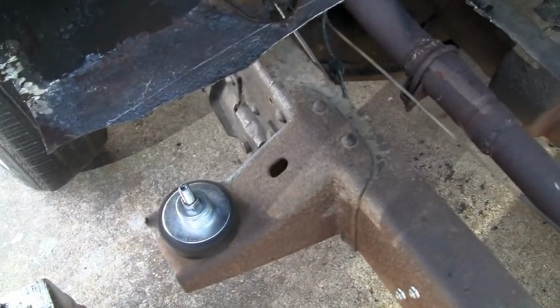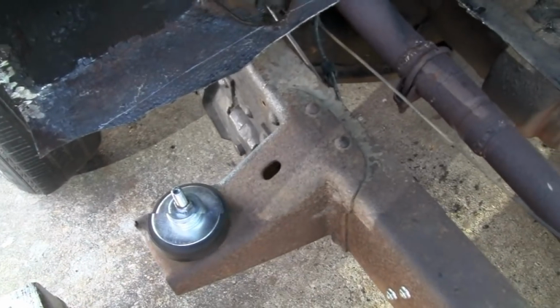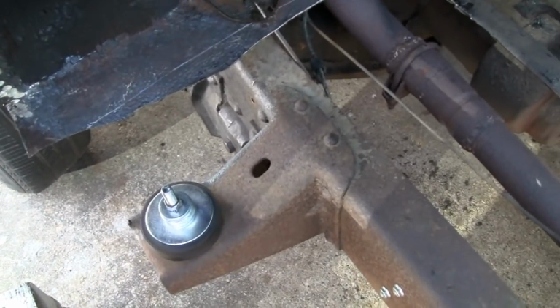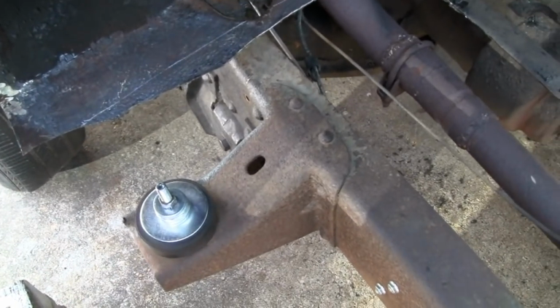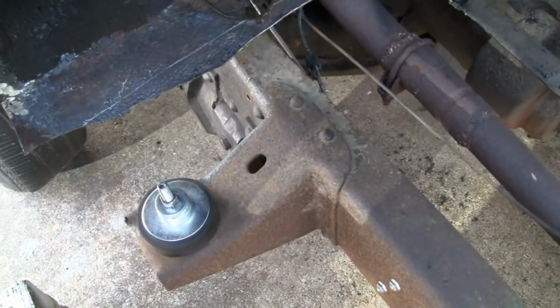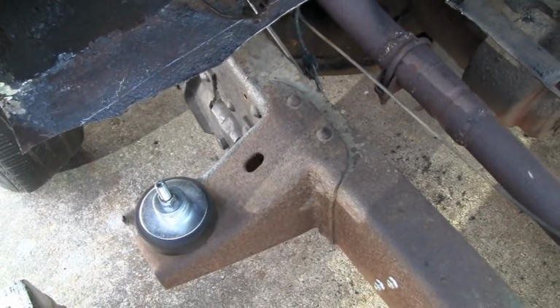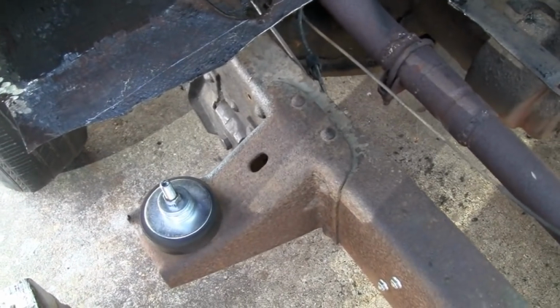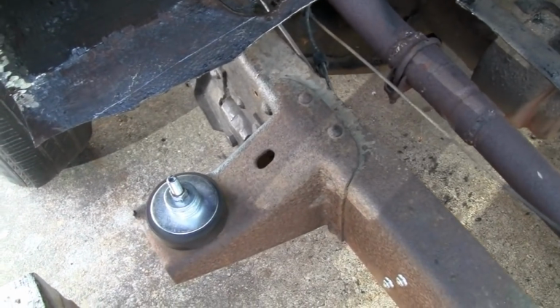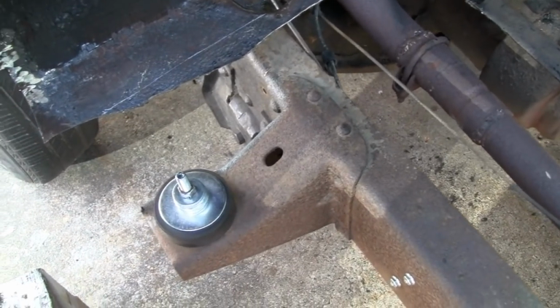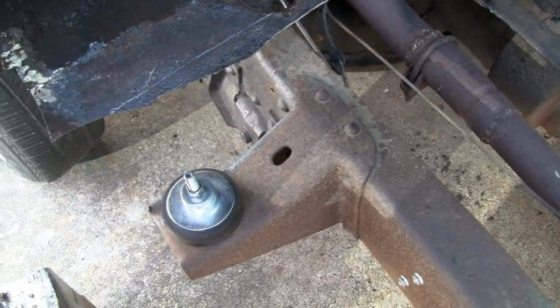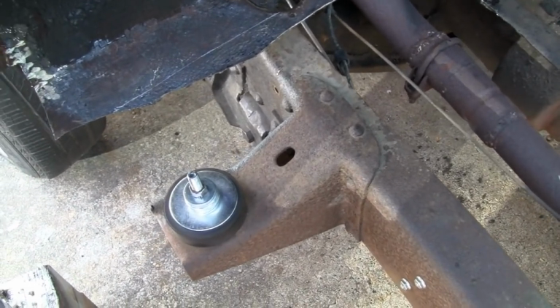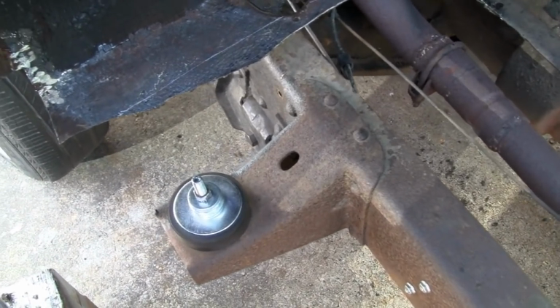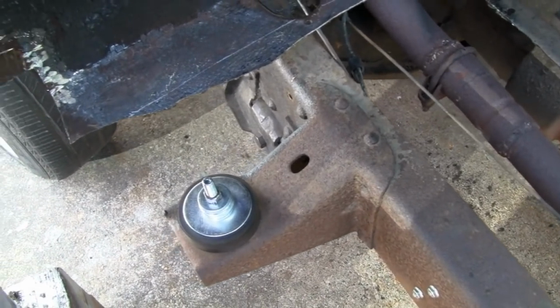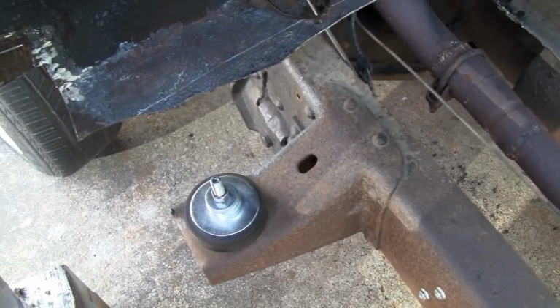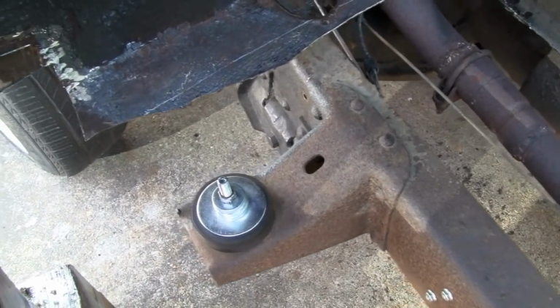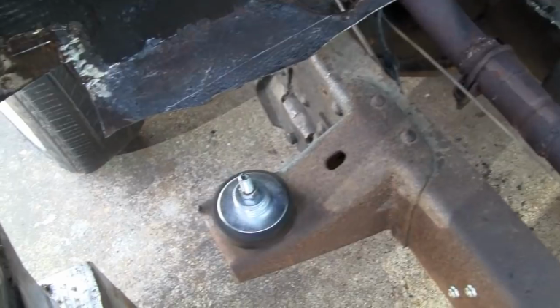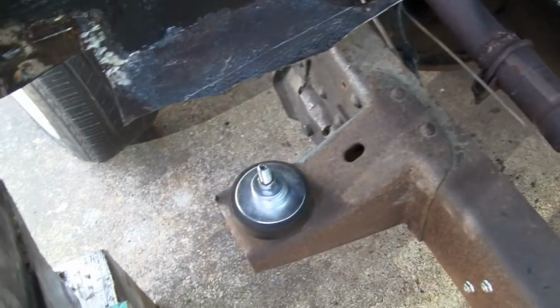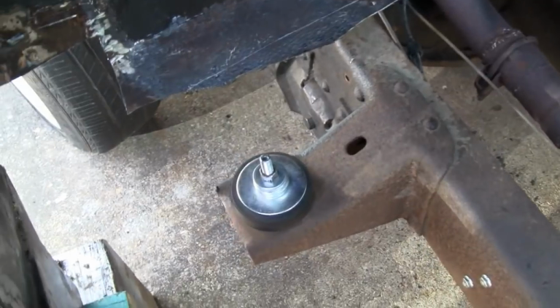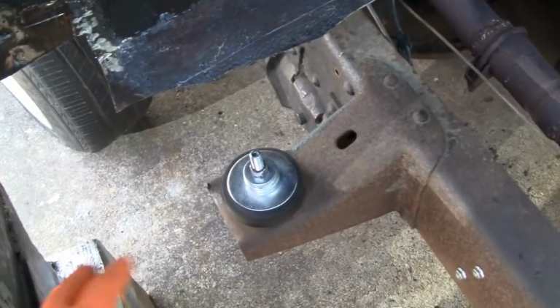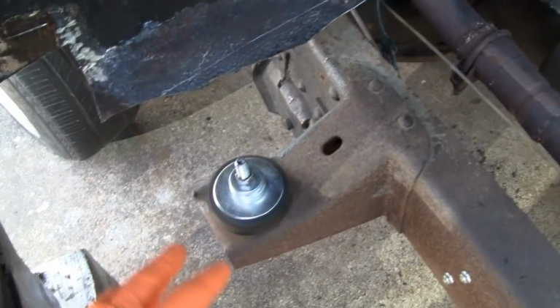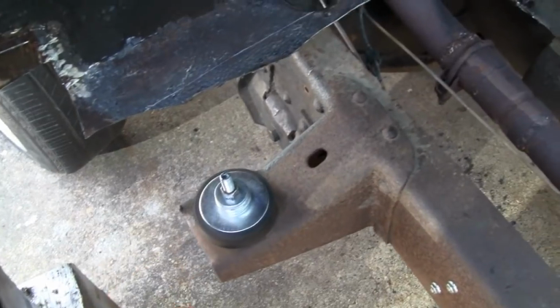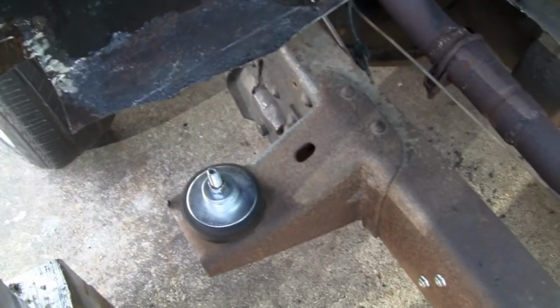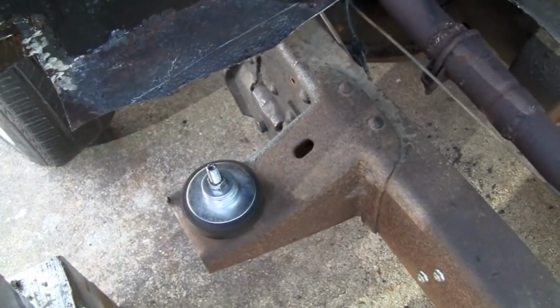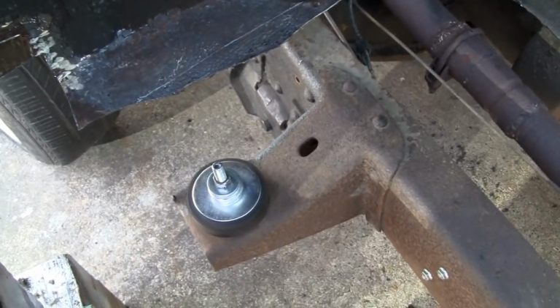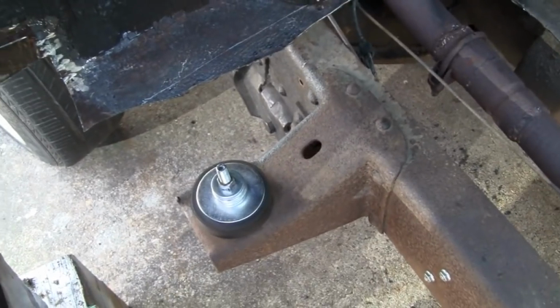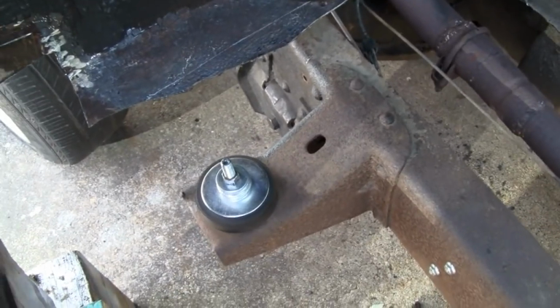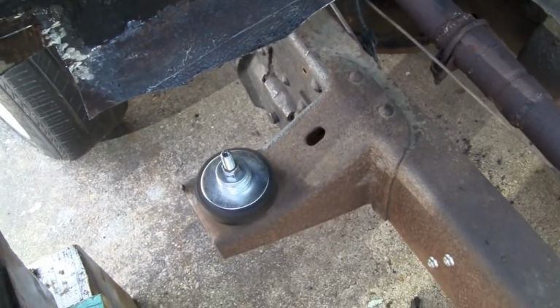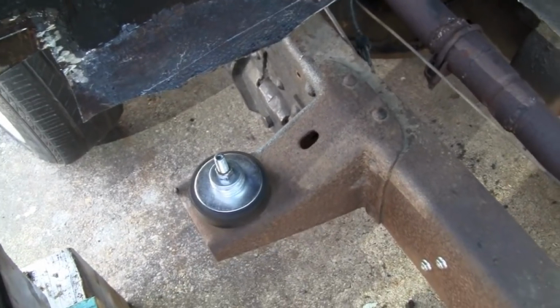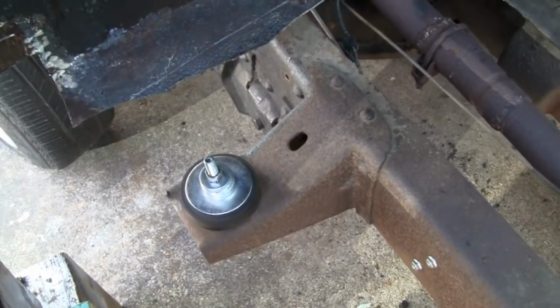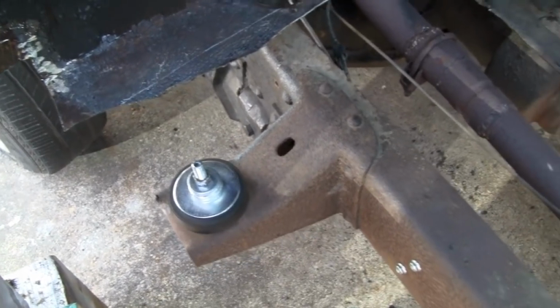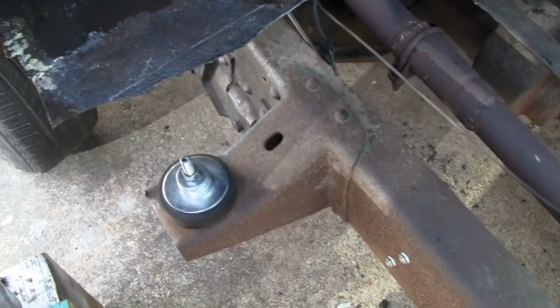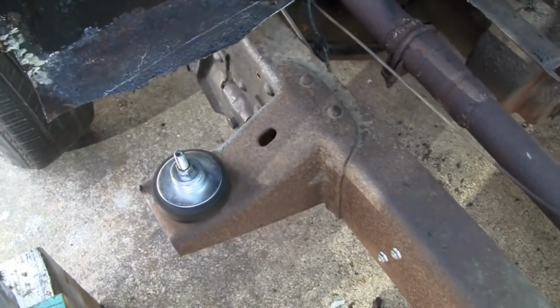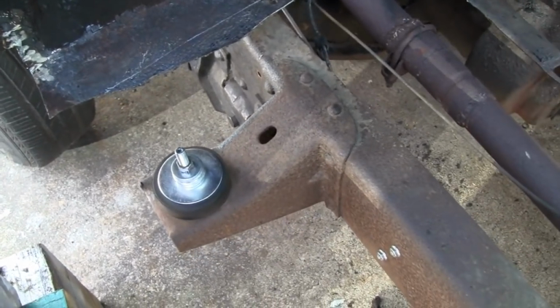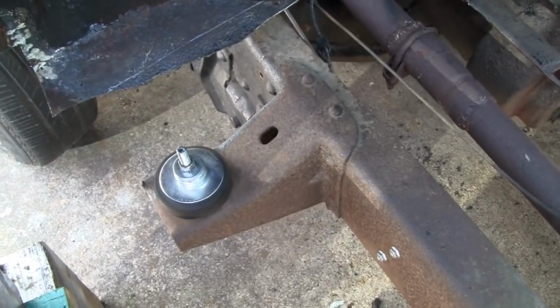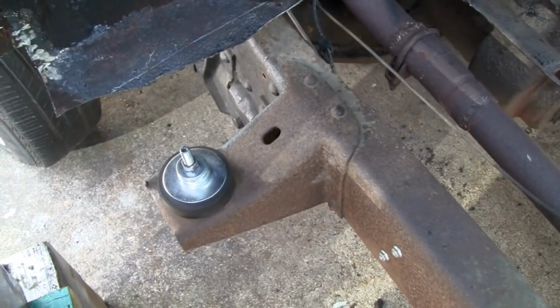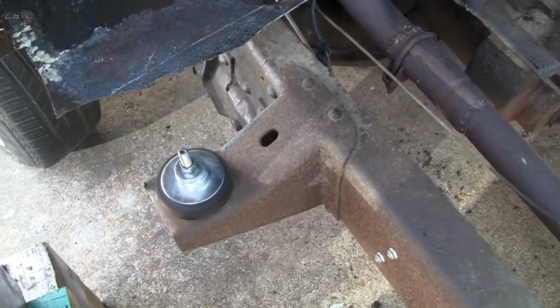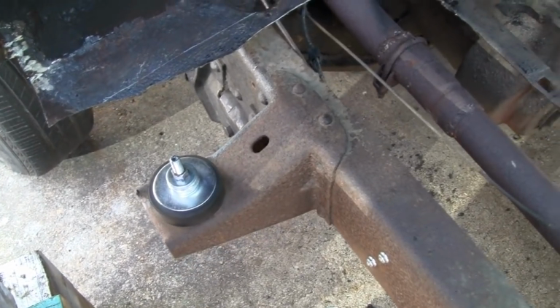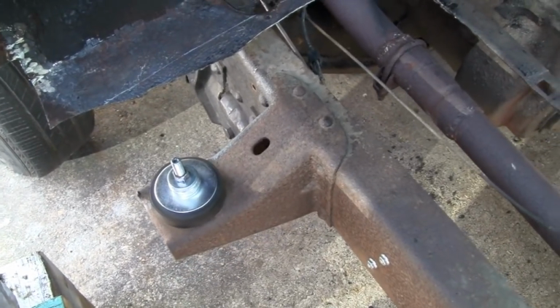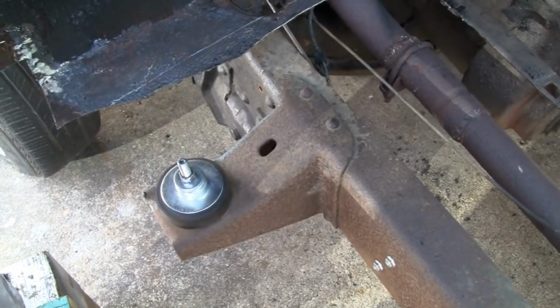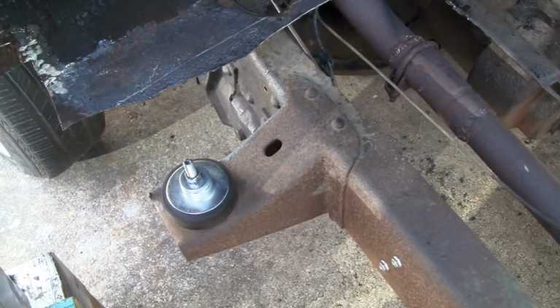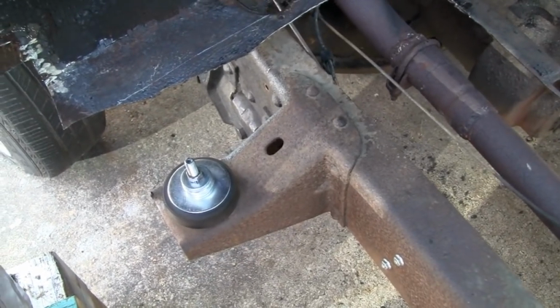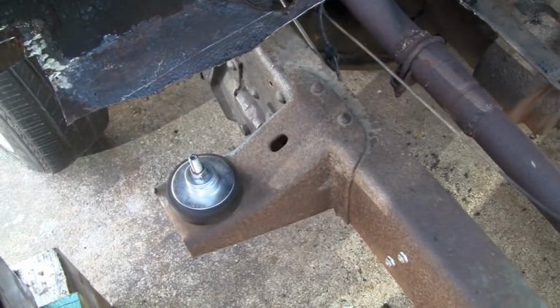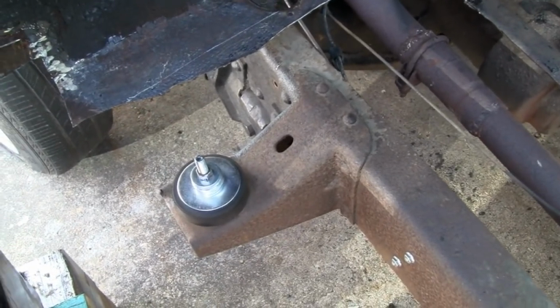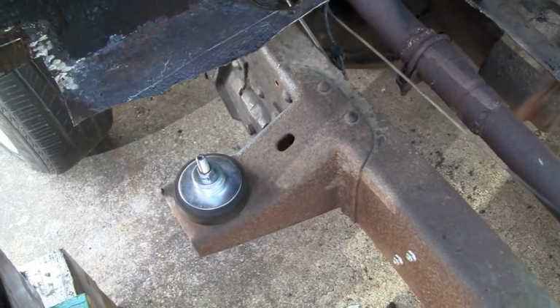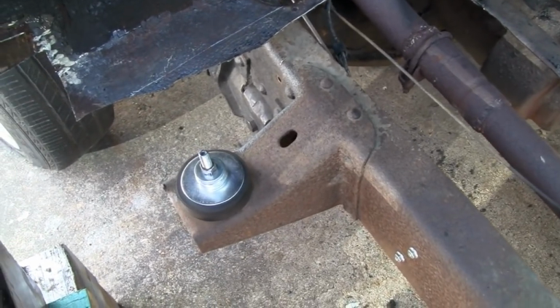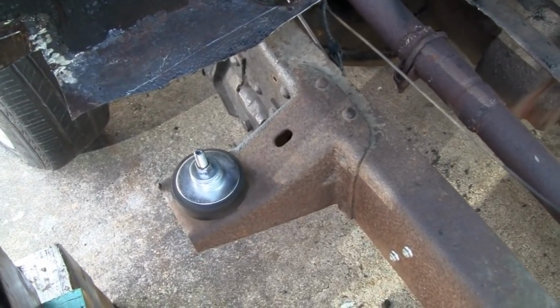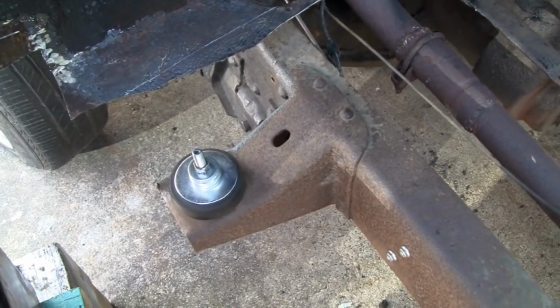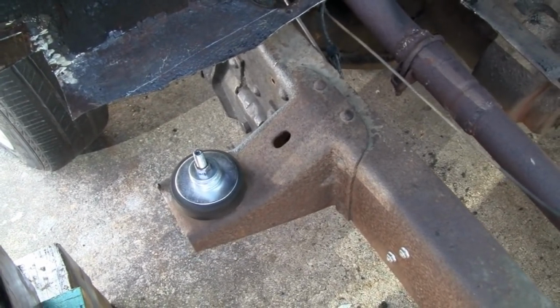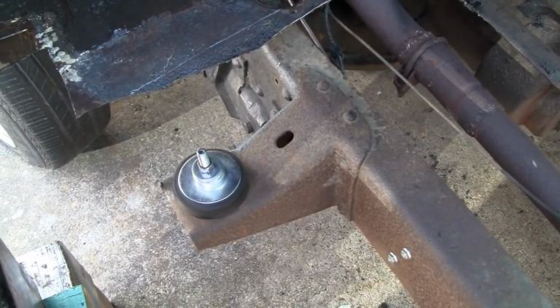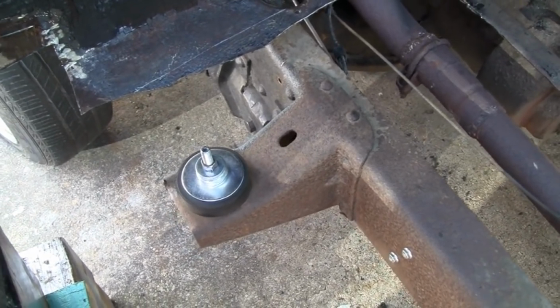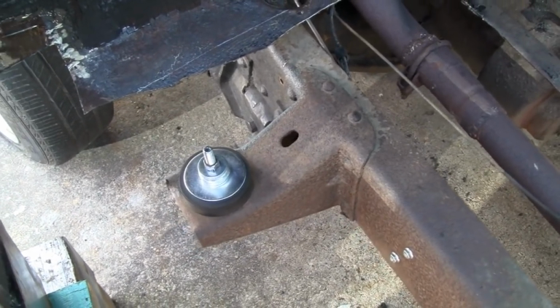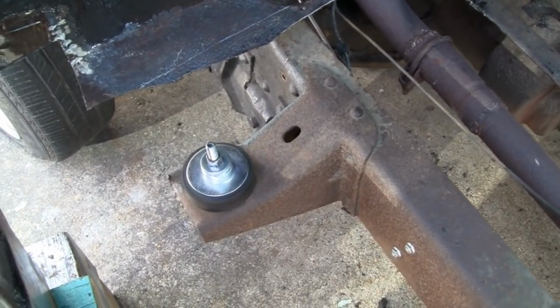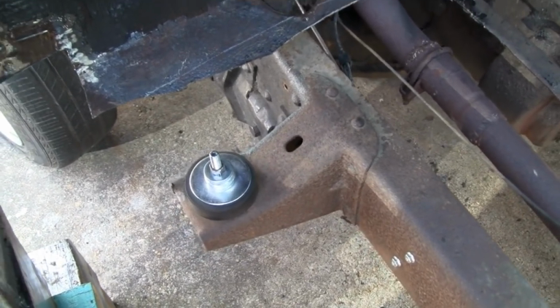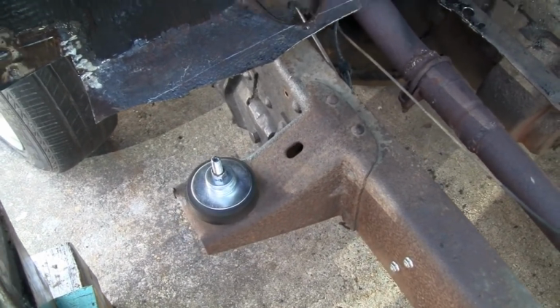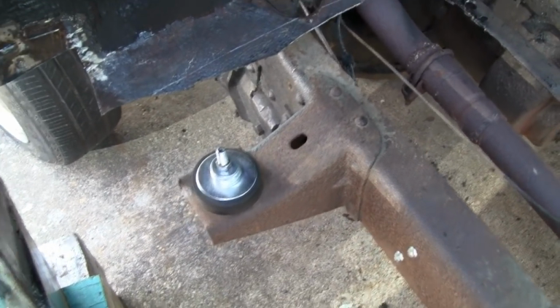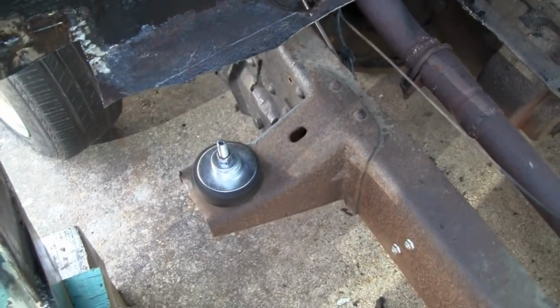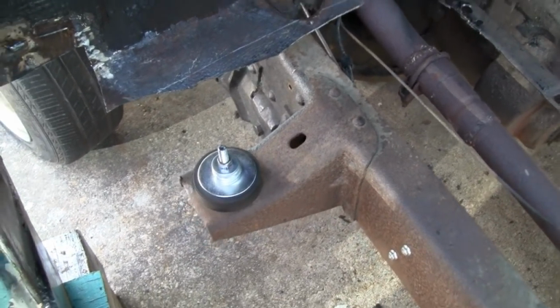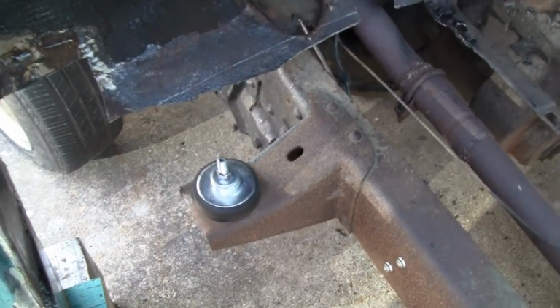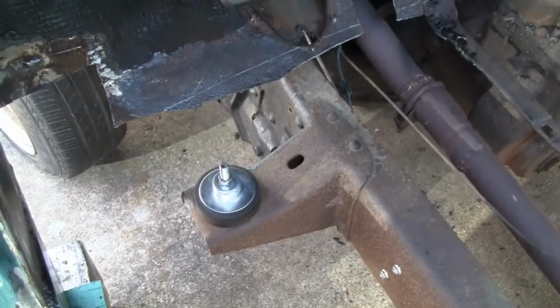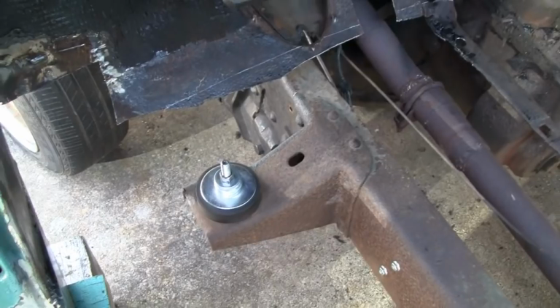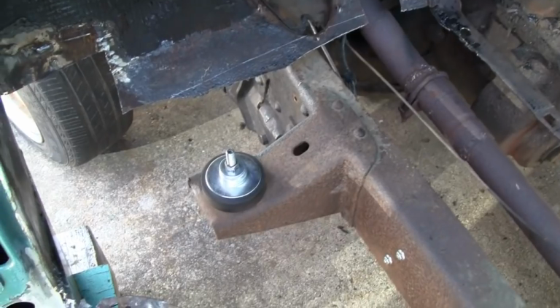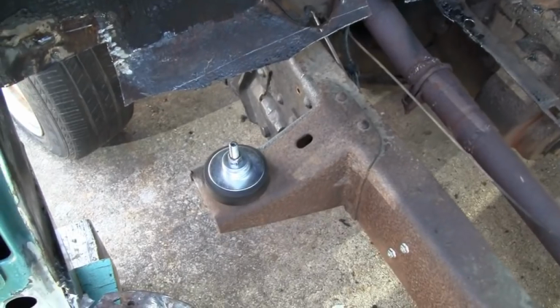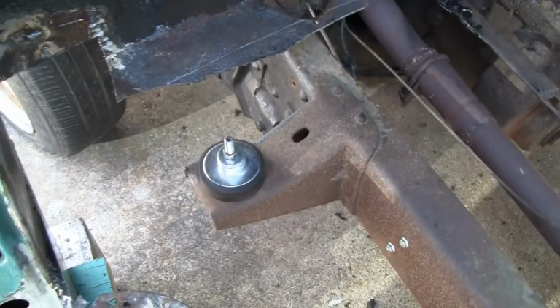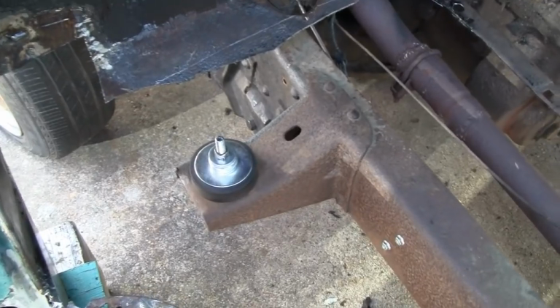We've also got another thing with the crossmember — we got it inside and we've got to make a little modification on that, and then we can start putting everything in. Let me move to one side and show you what's going on.